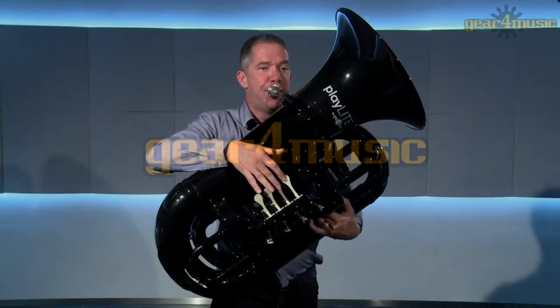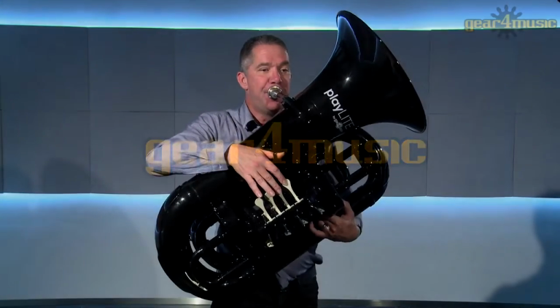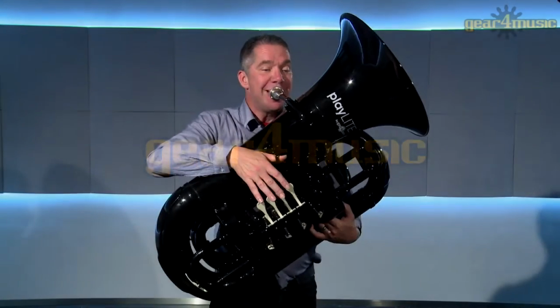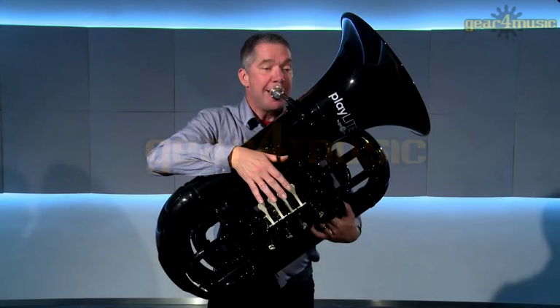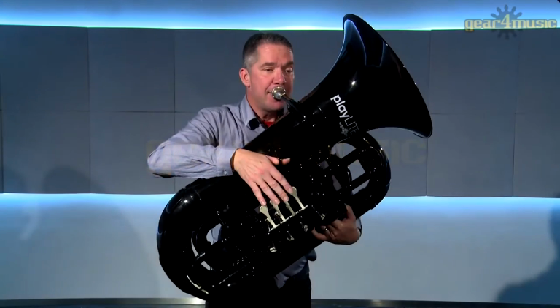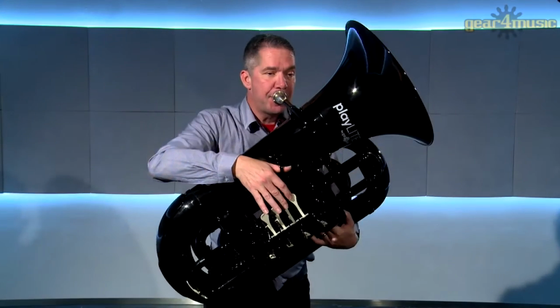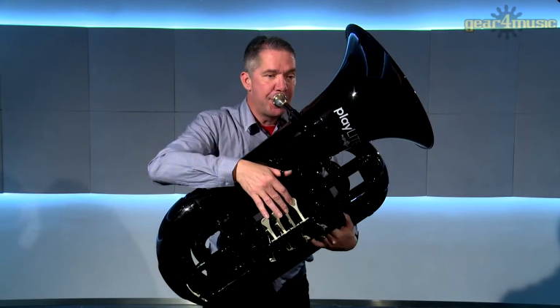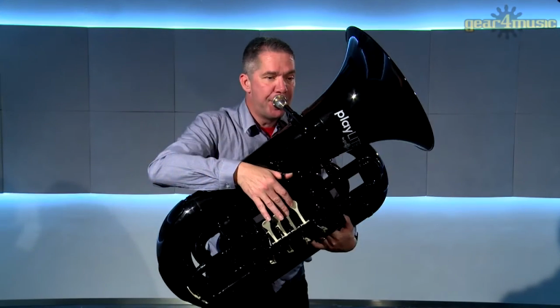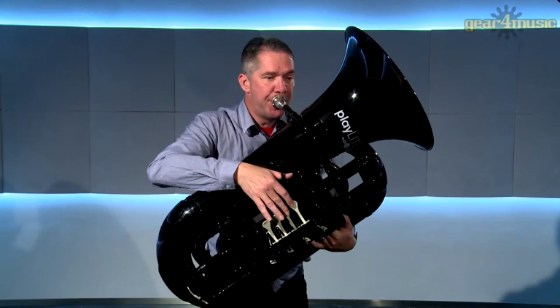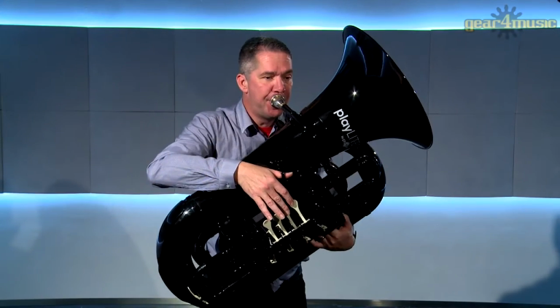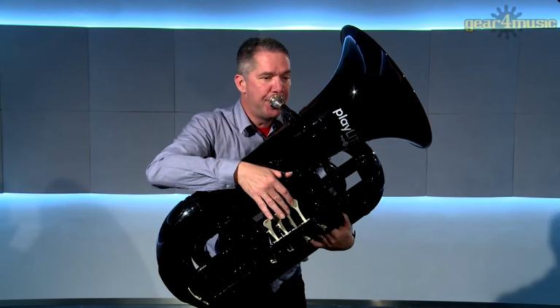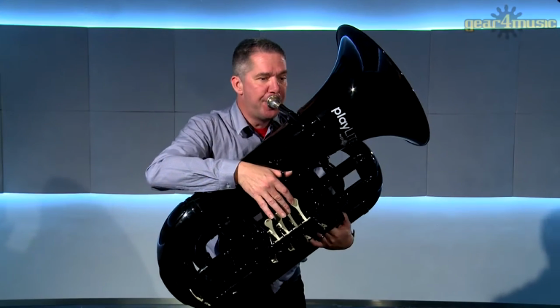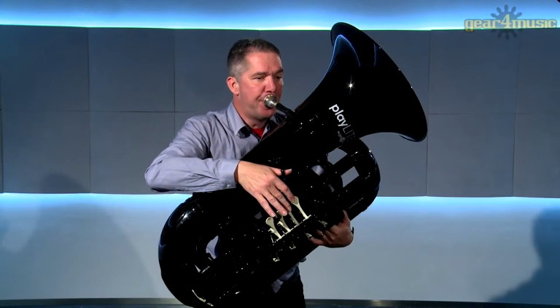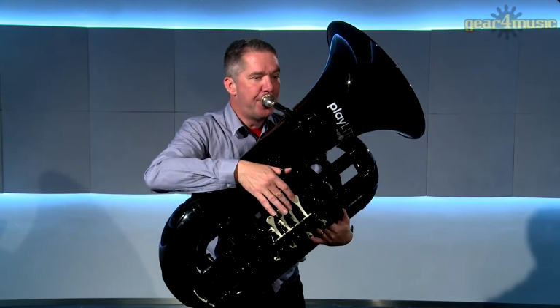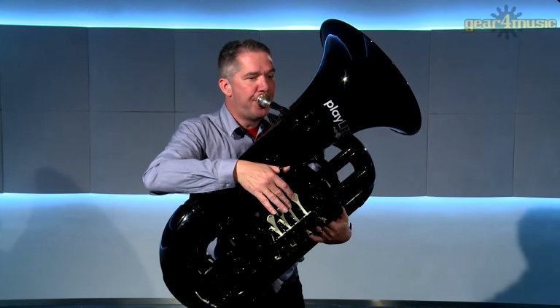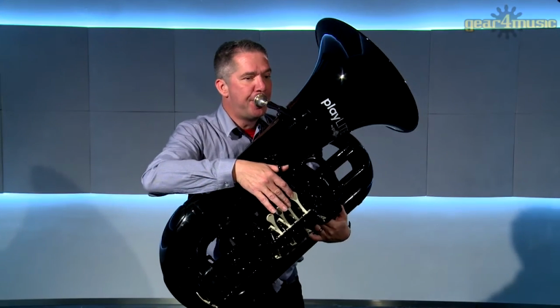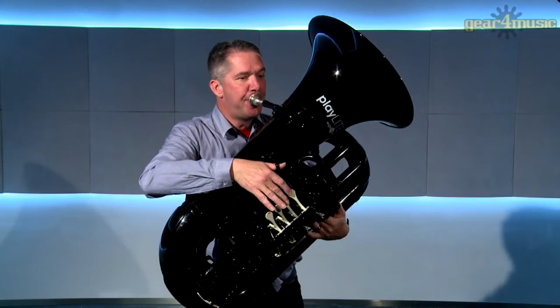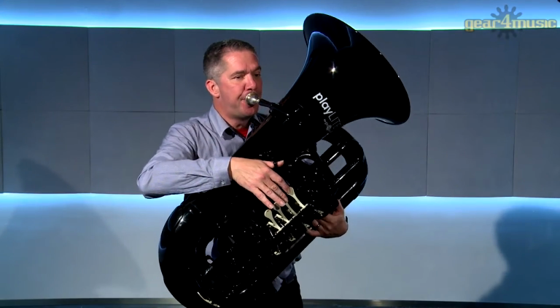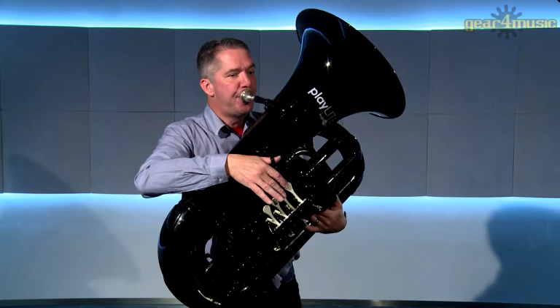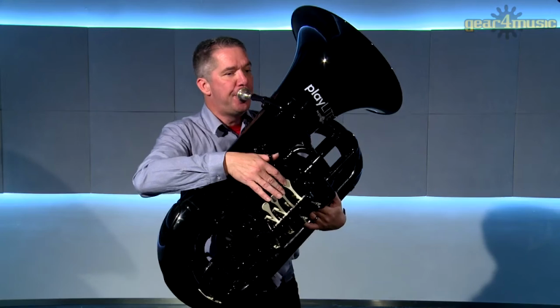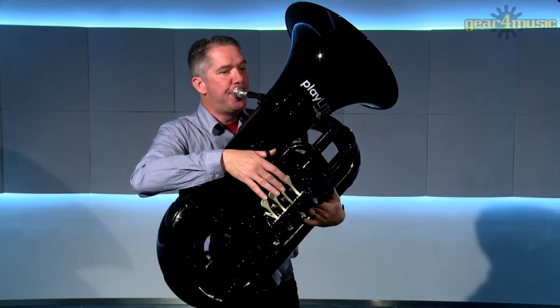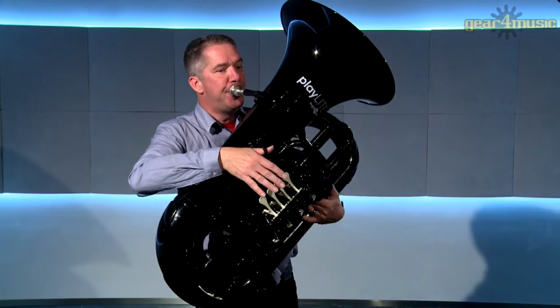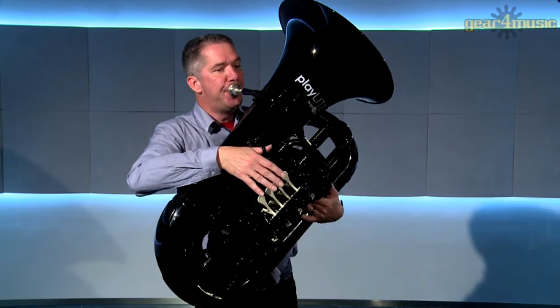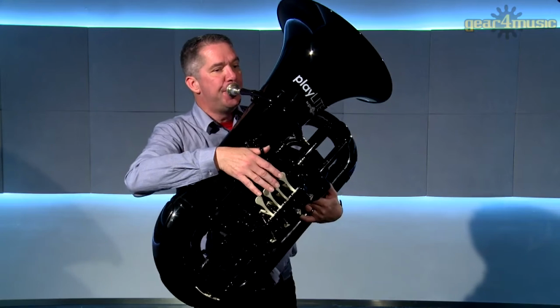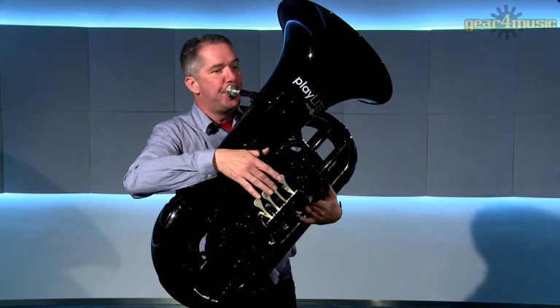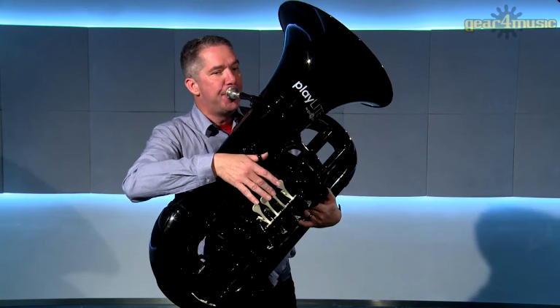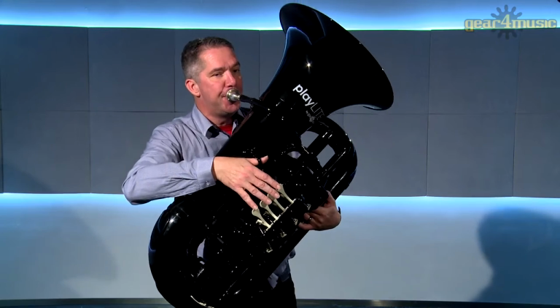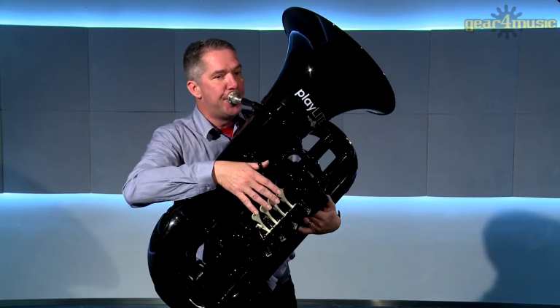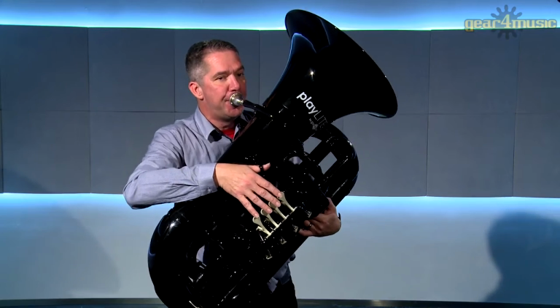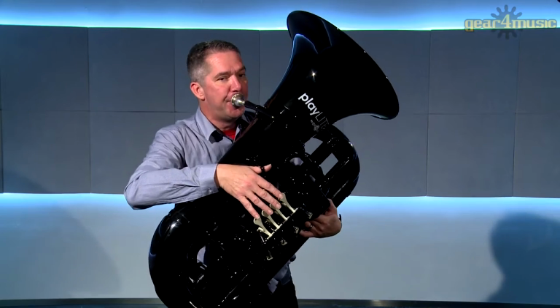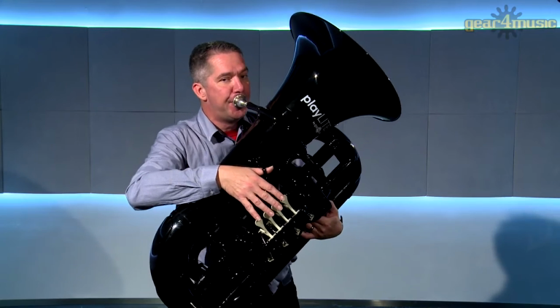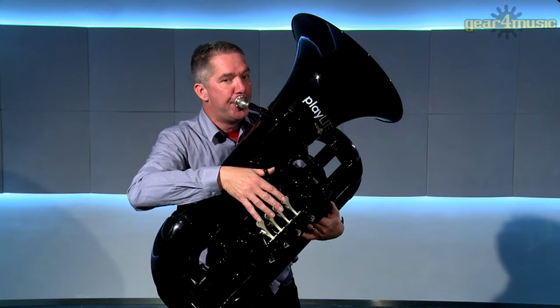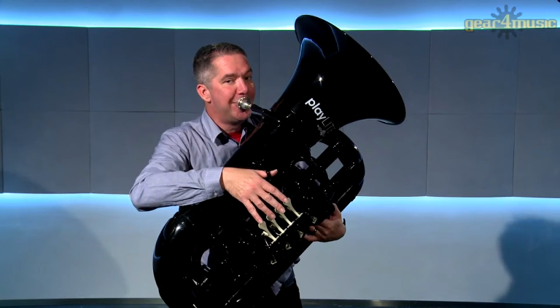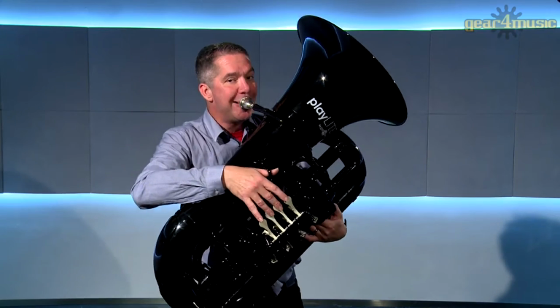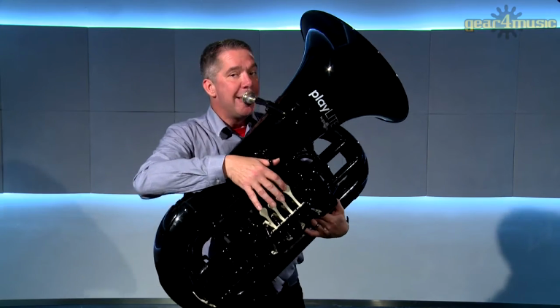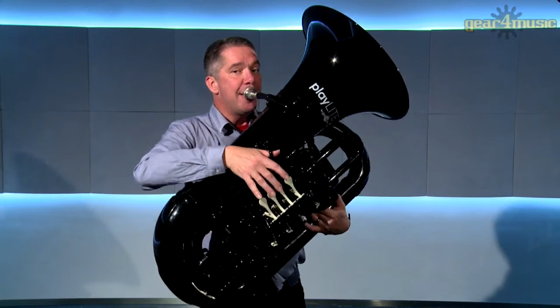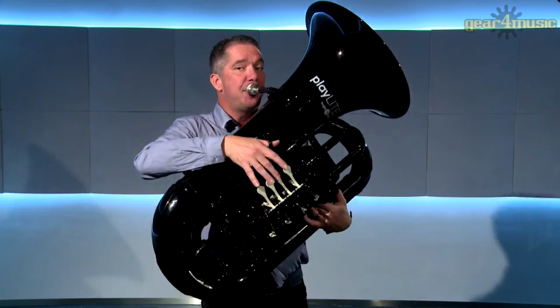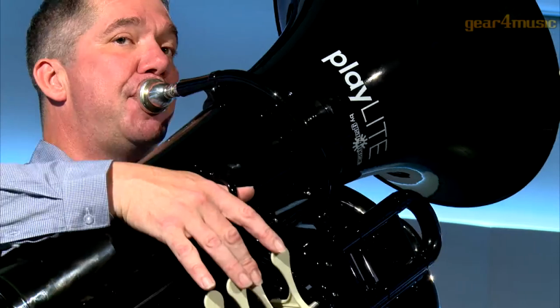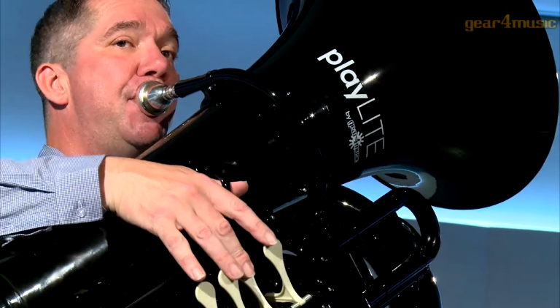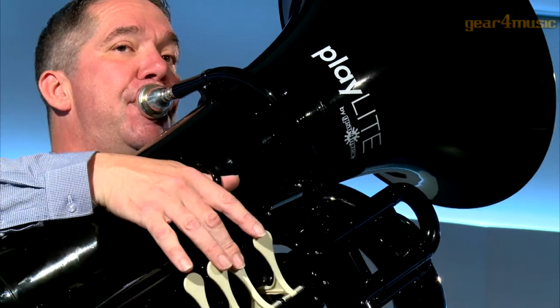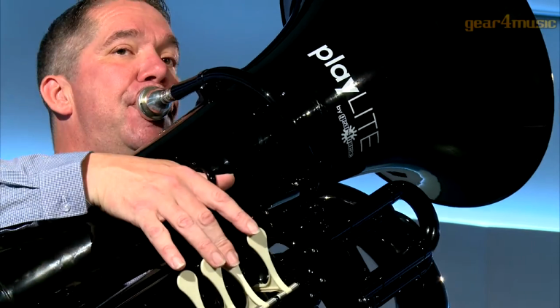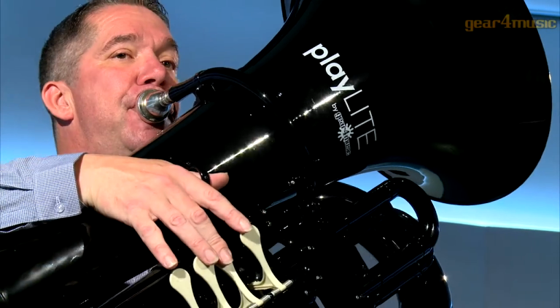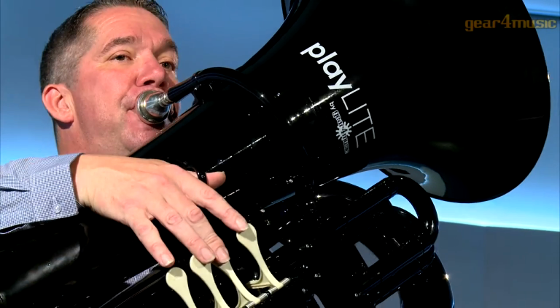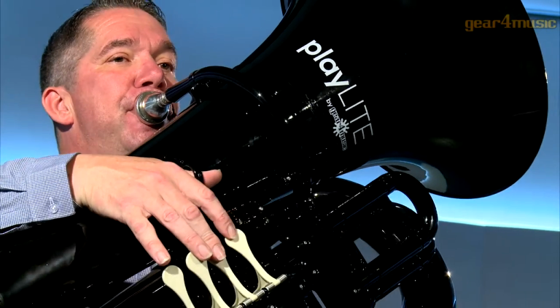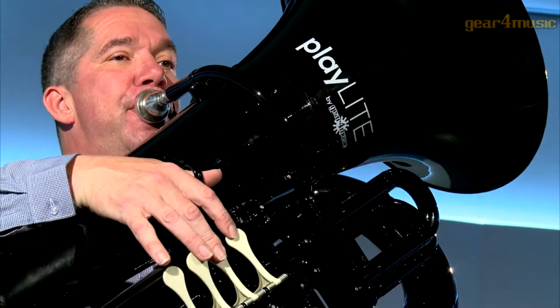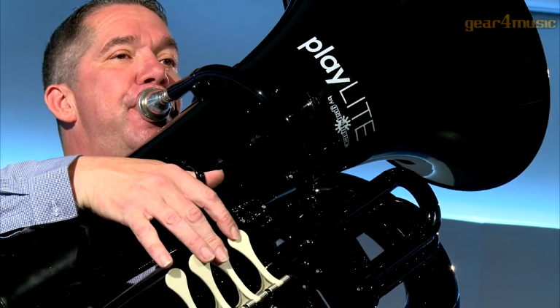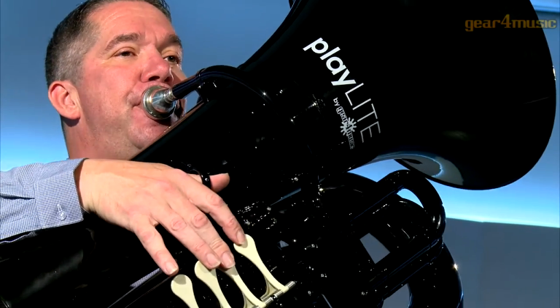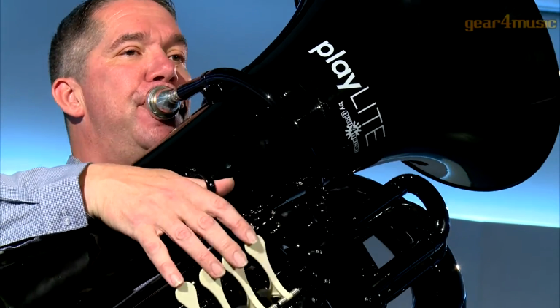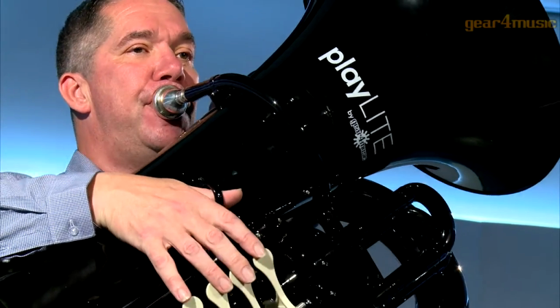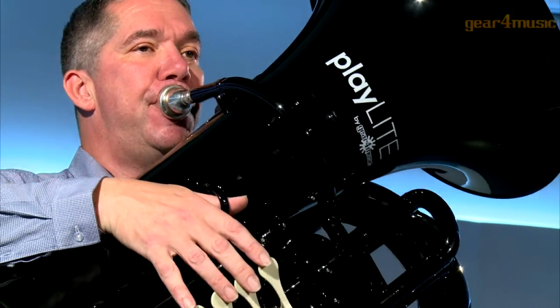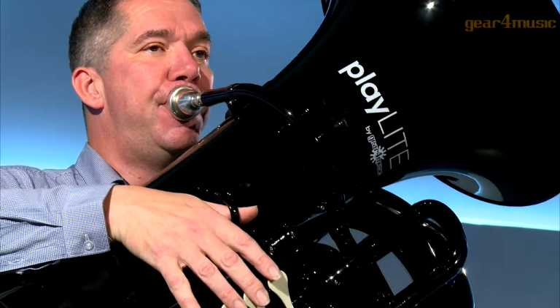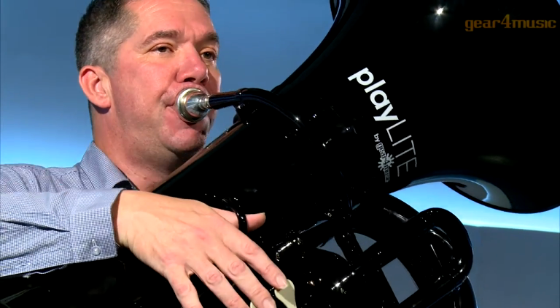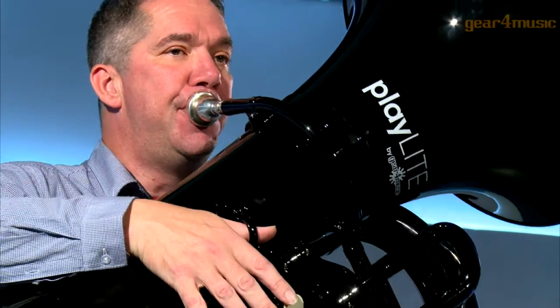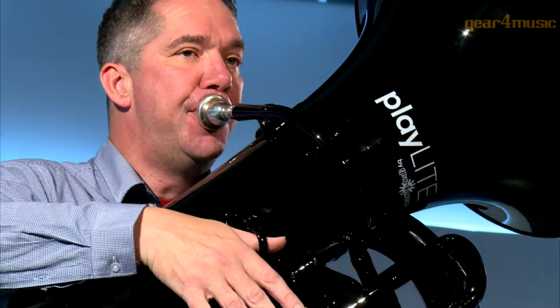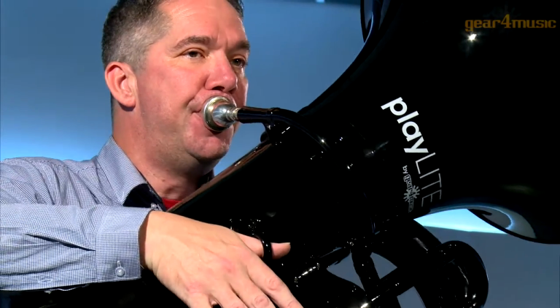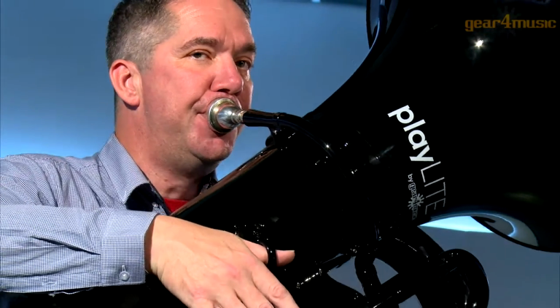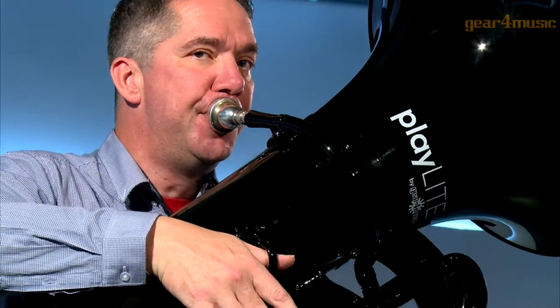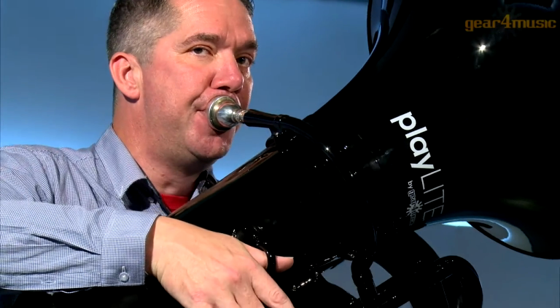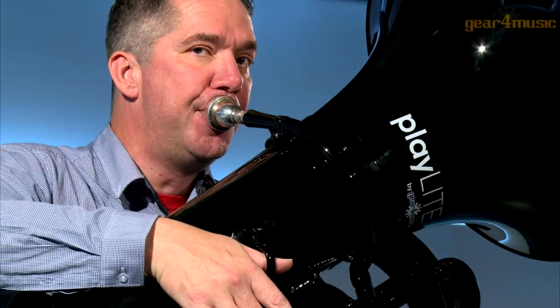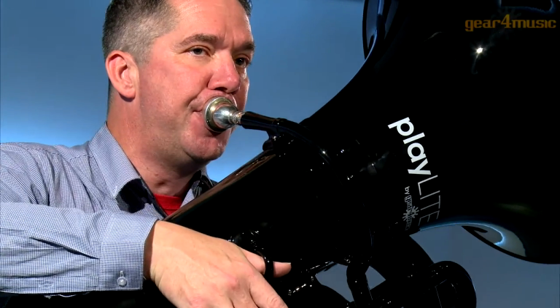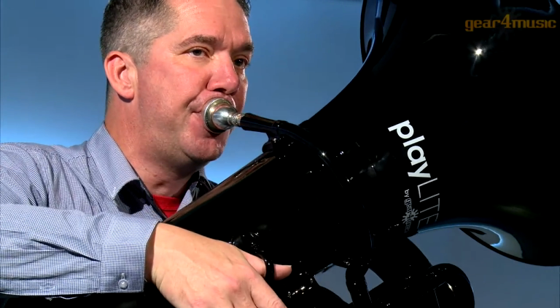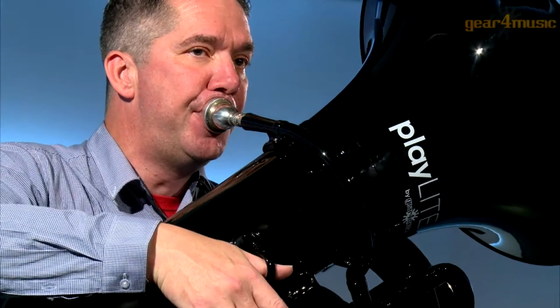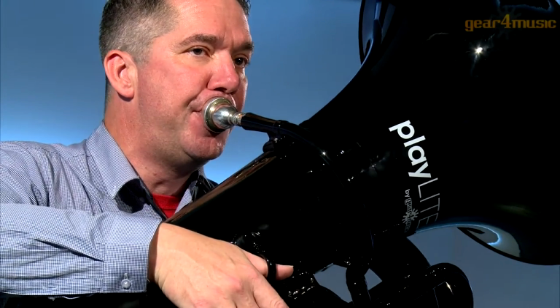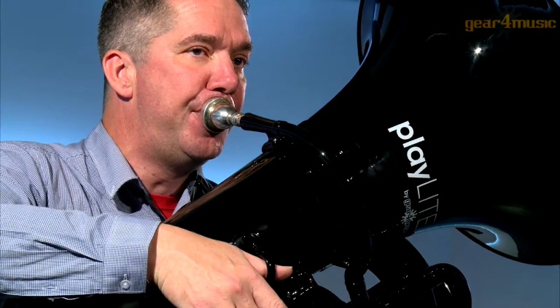Hello and welcome to Gear 4 Music, where James is playing the Playlight Hybrid Tuba by Gear 4 Music.